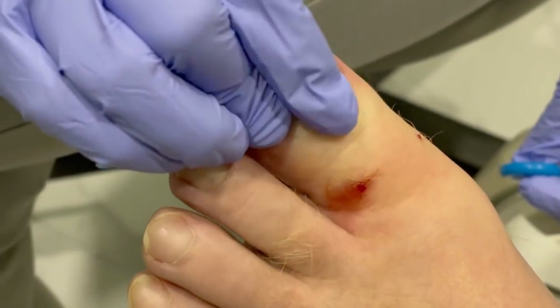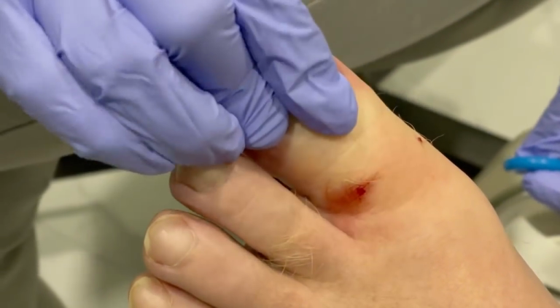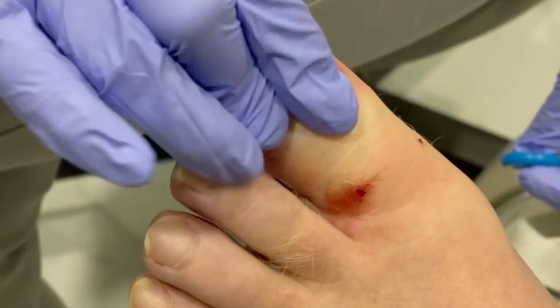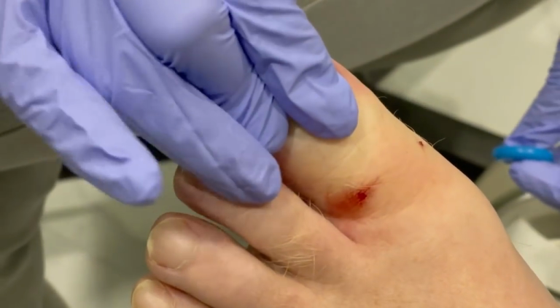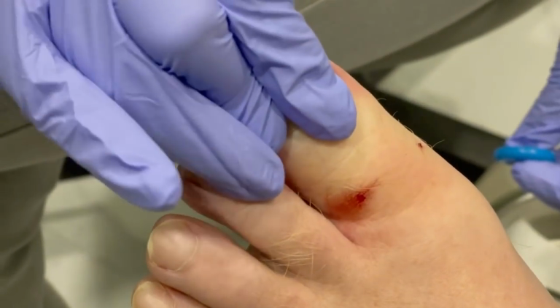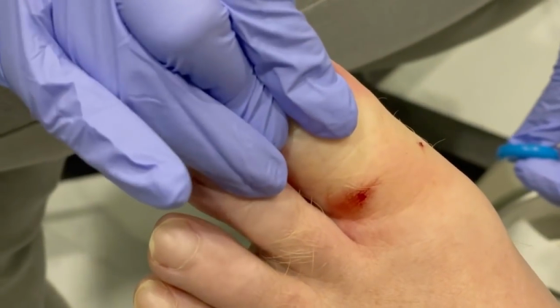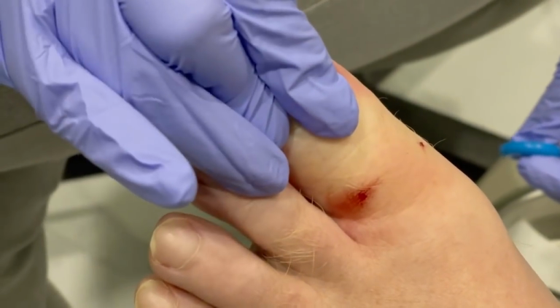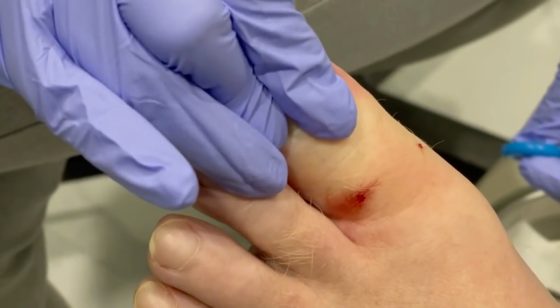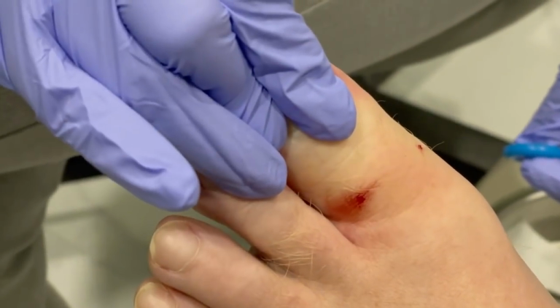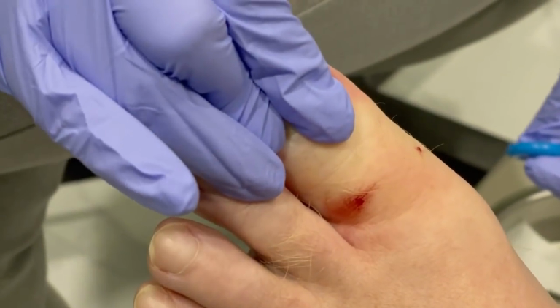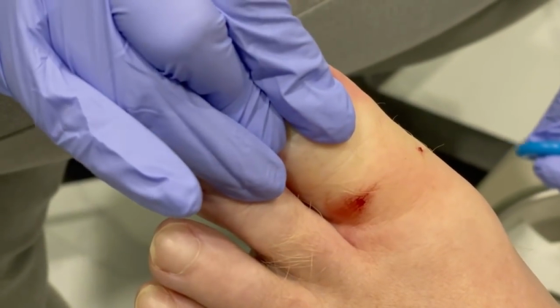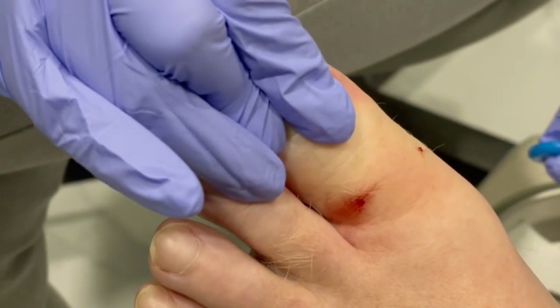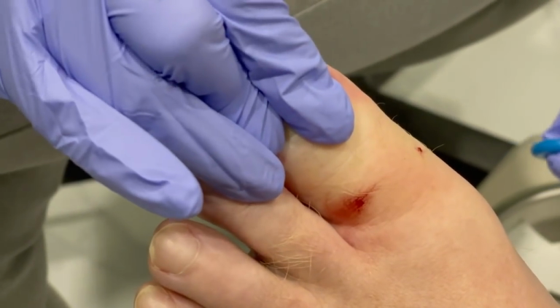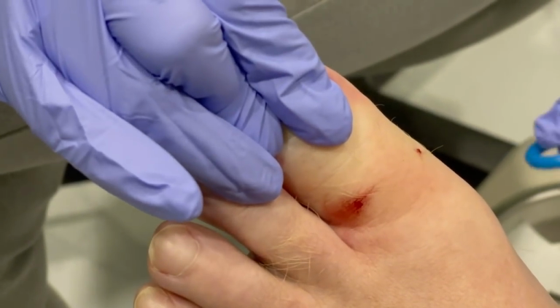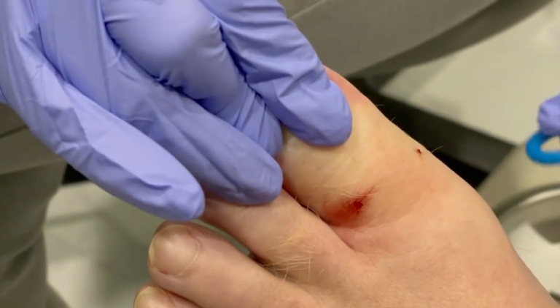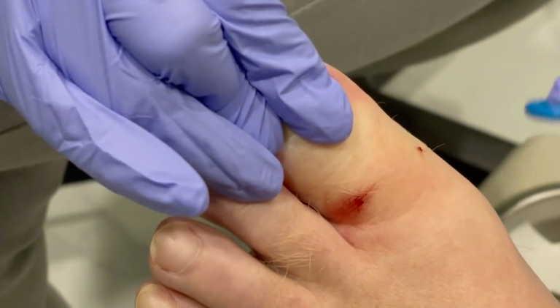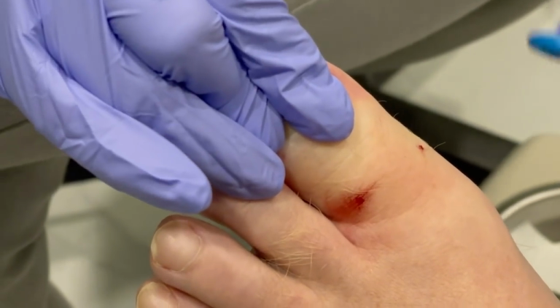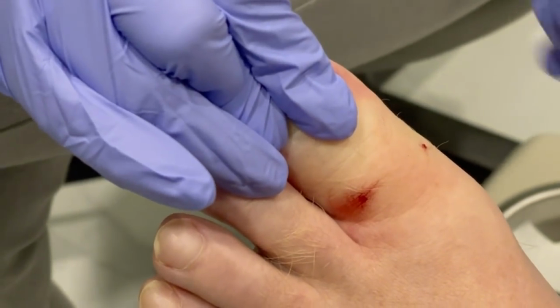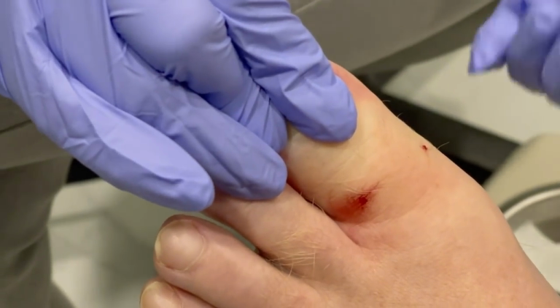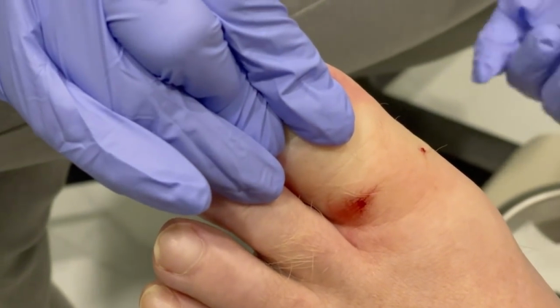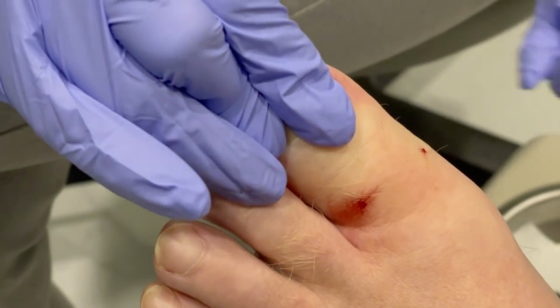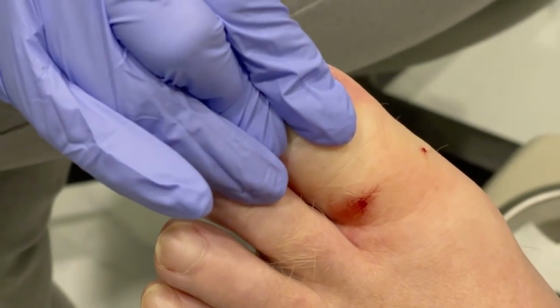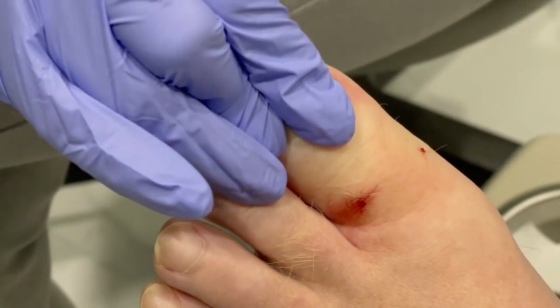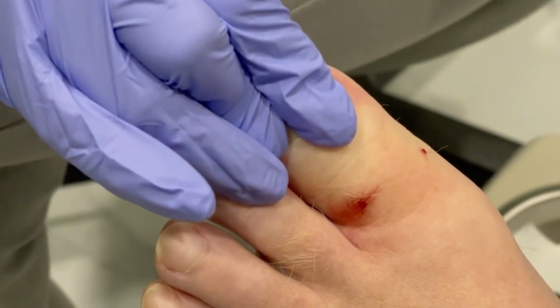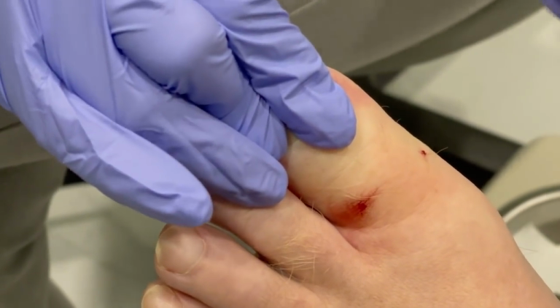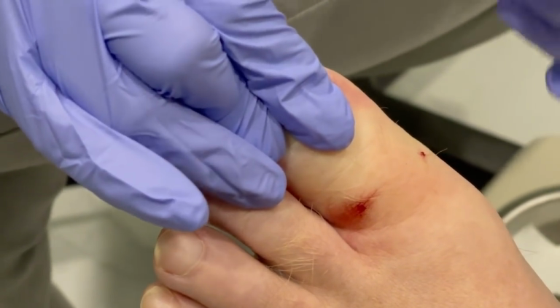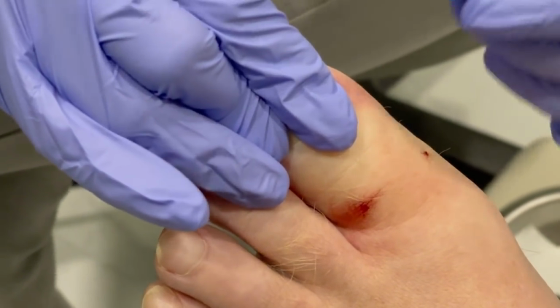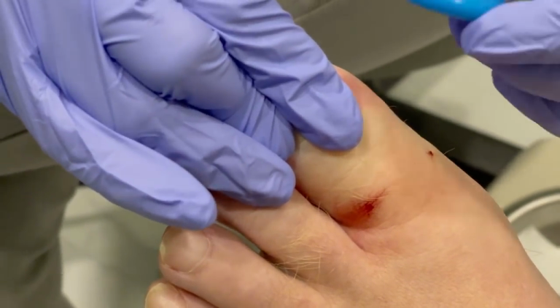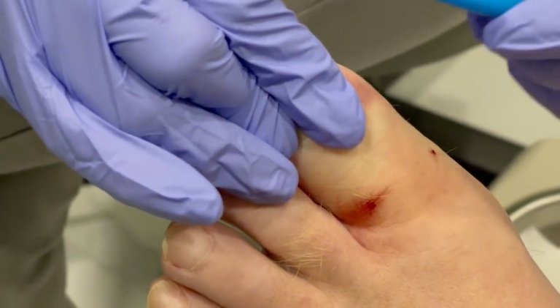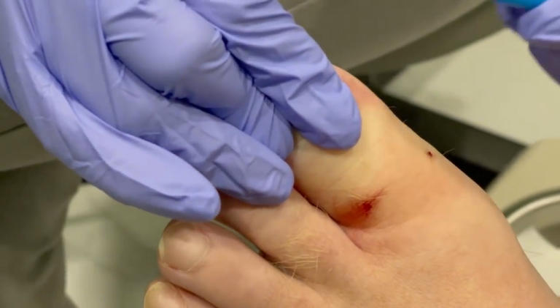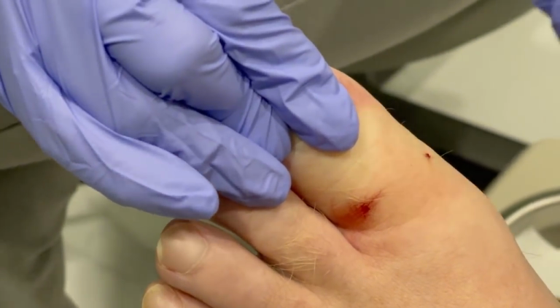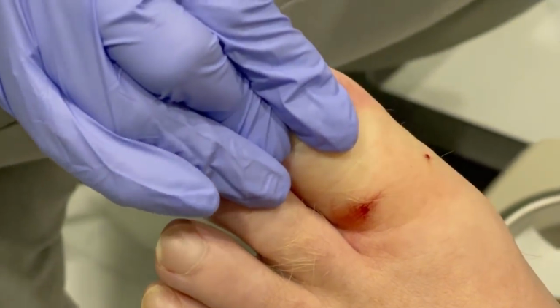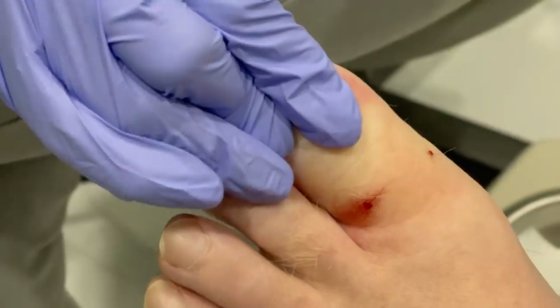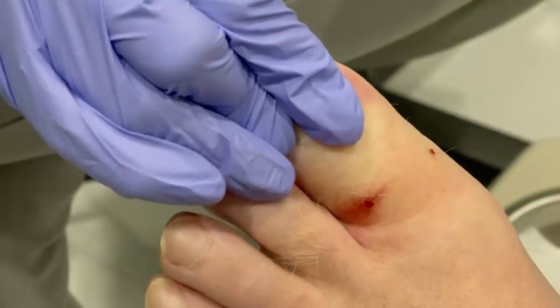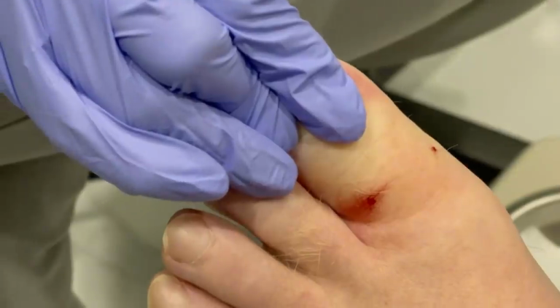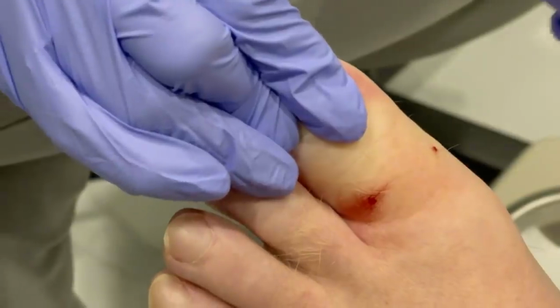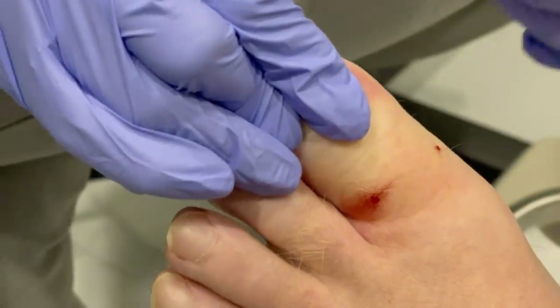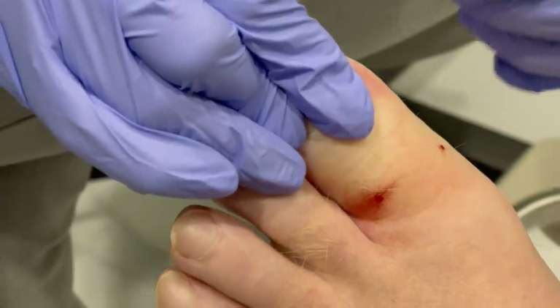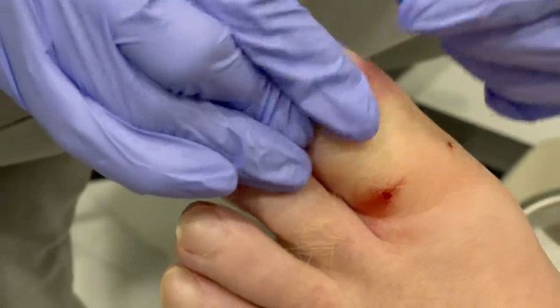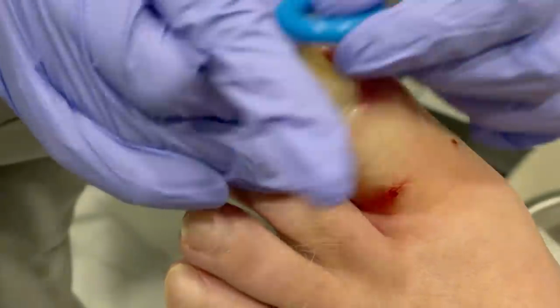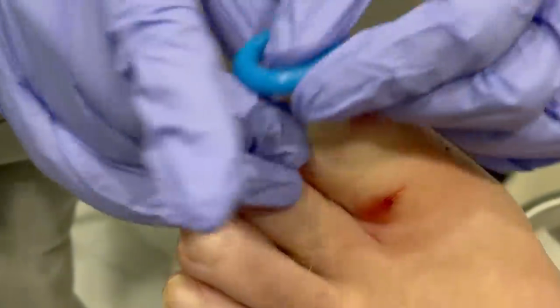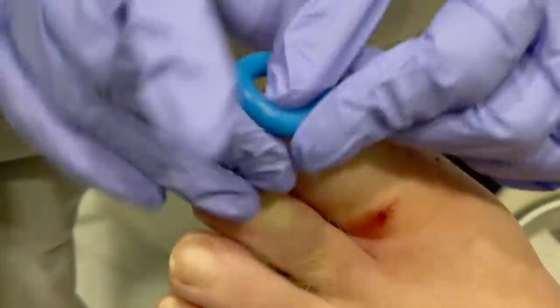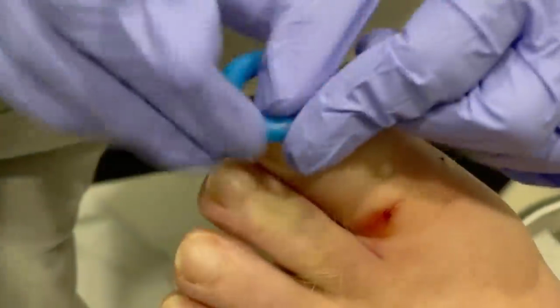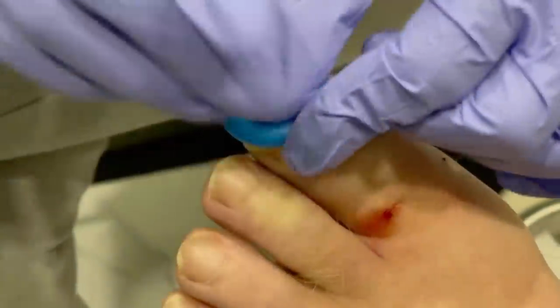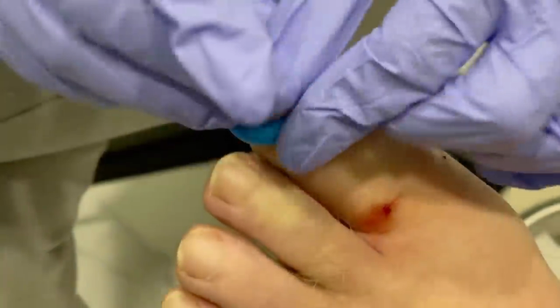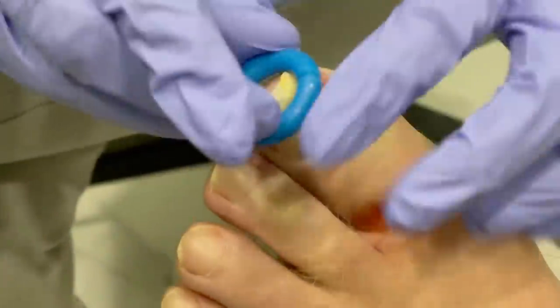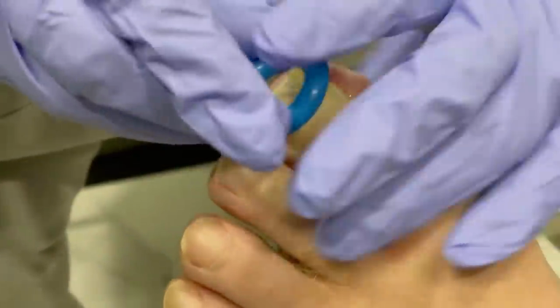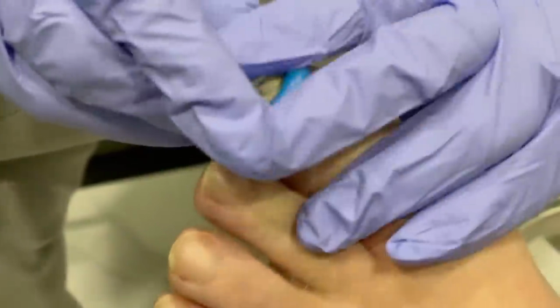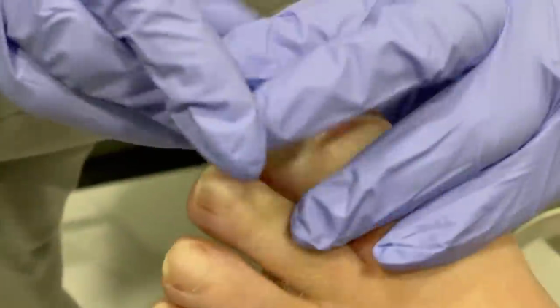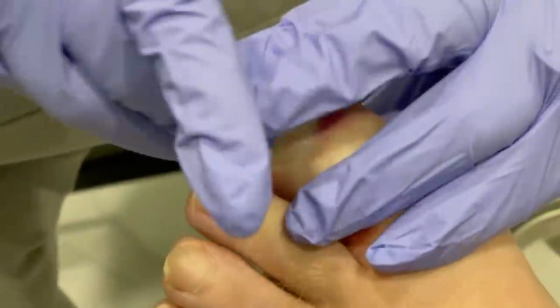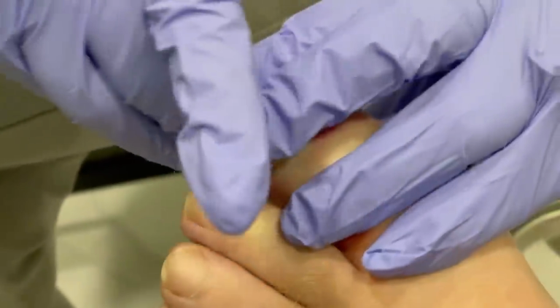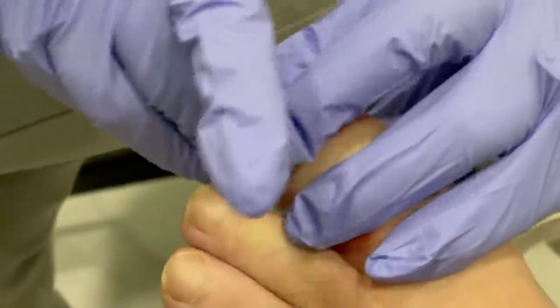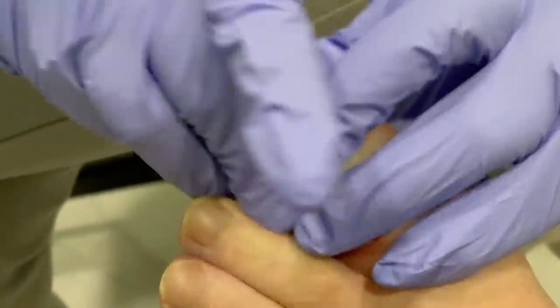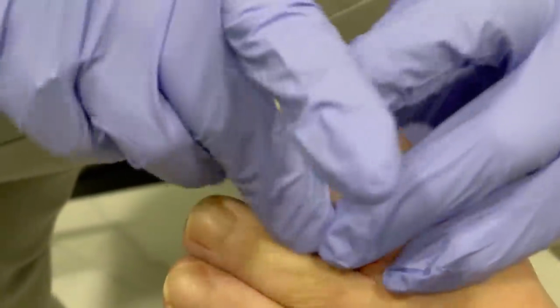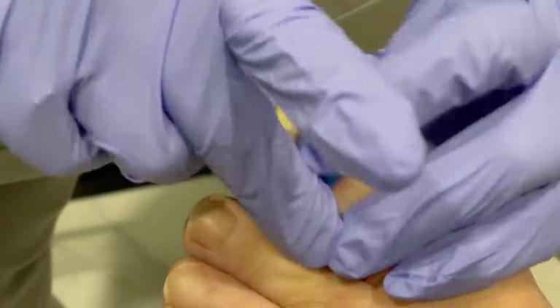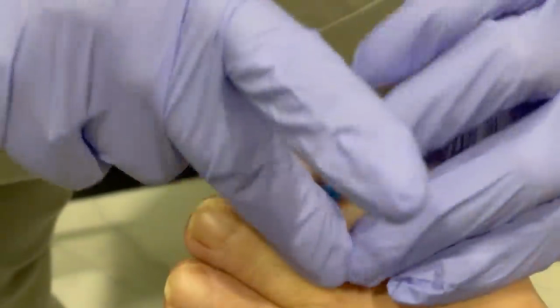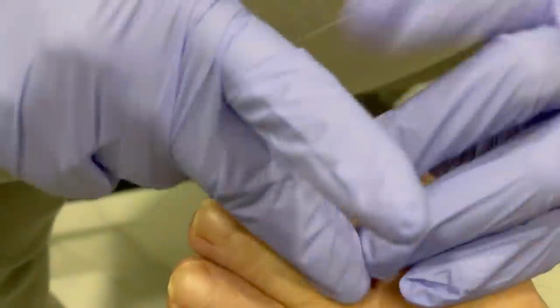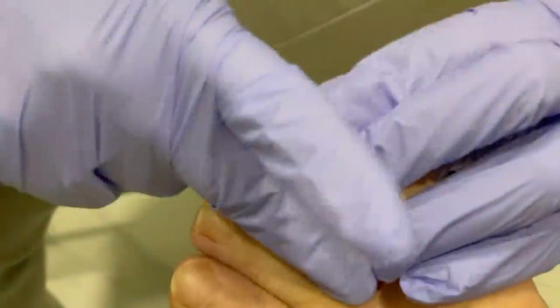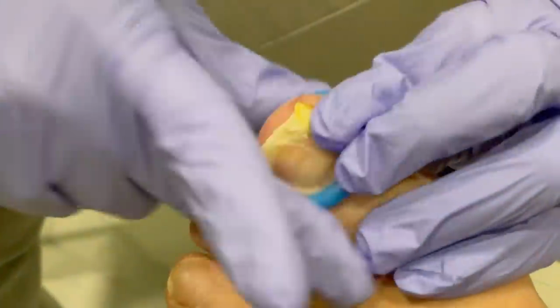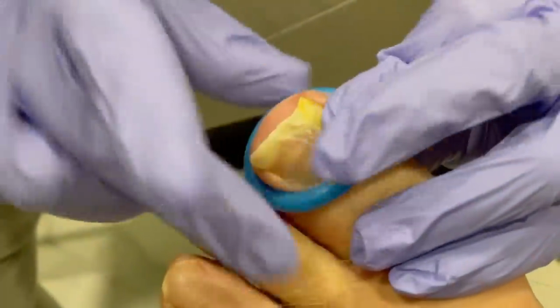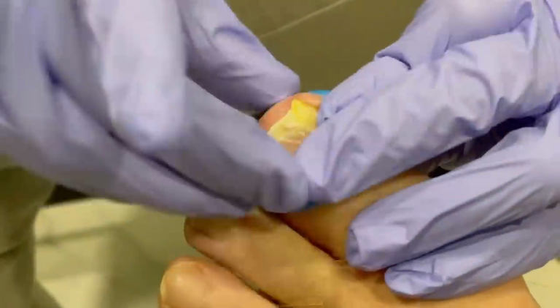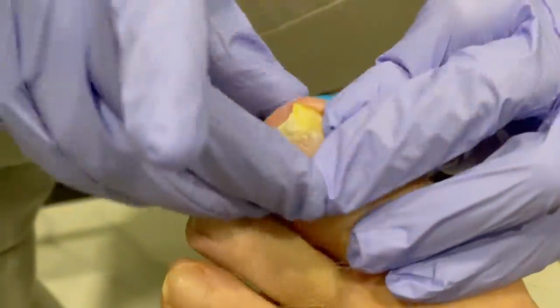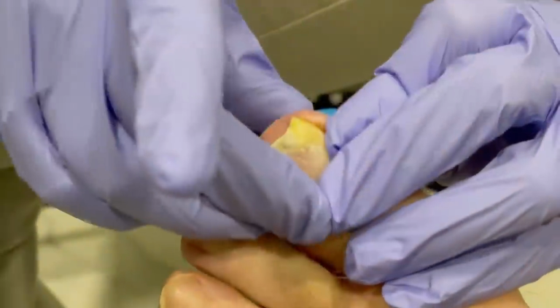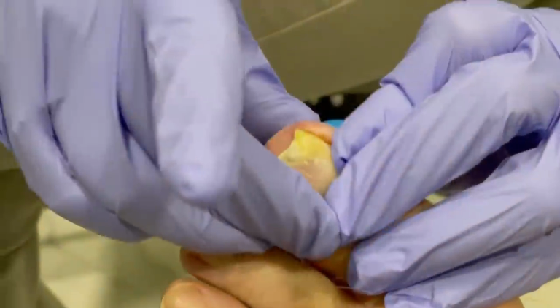We're going to put a tourniquet on it, then clean it off, and go from there.